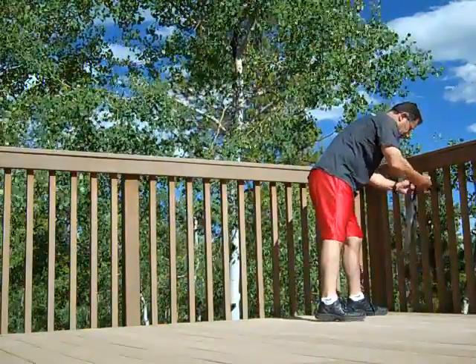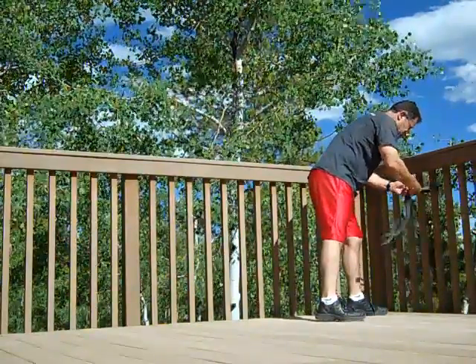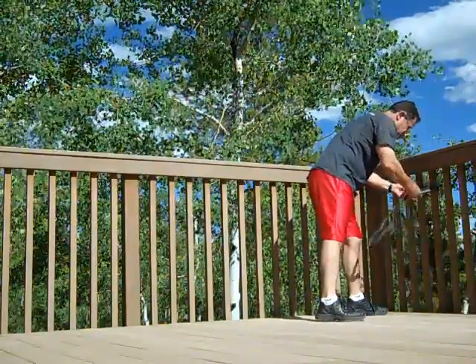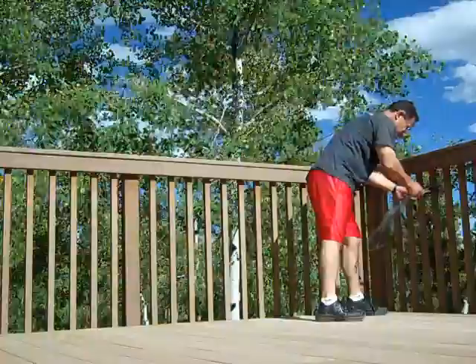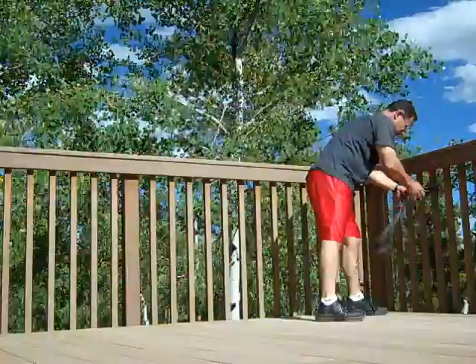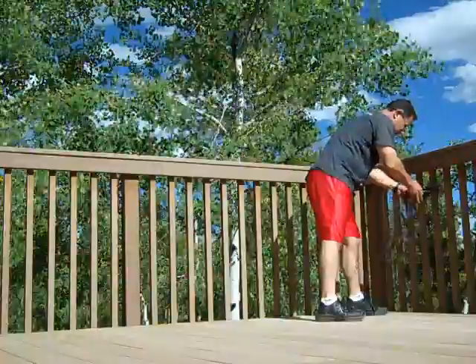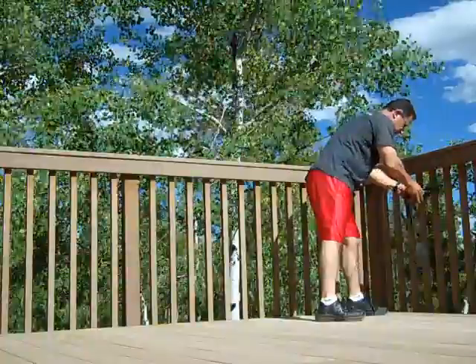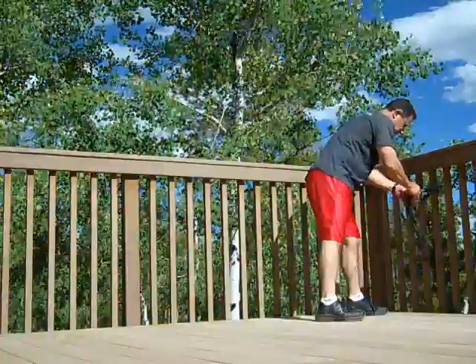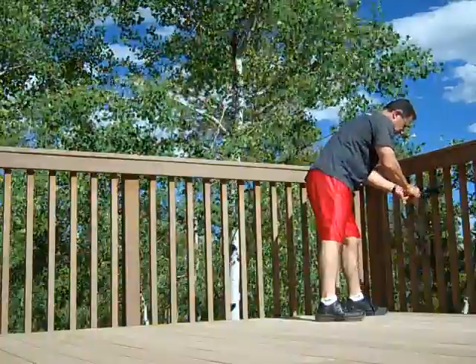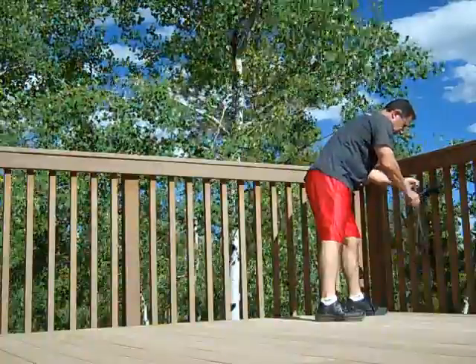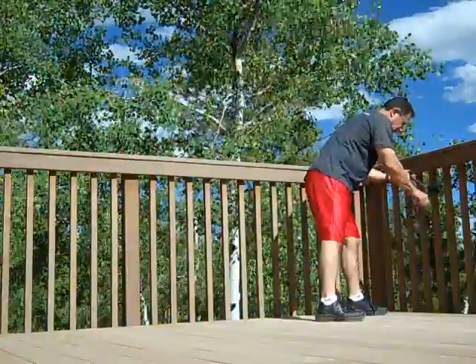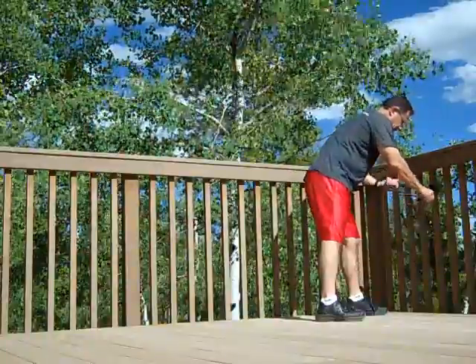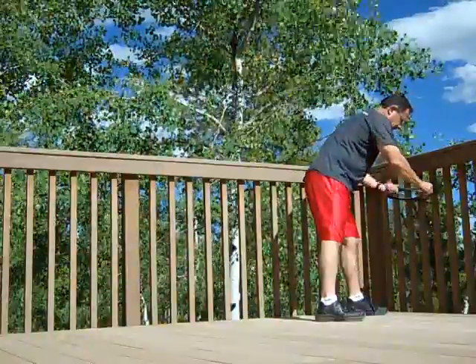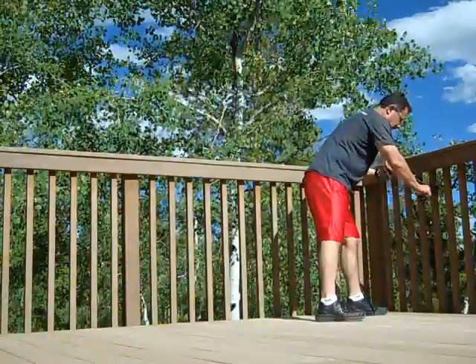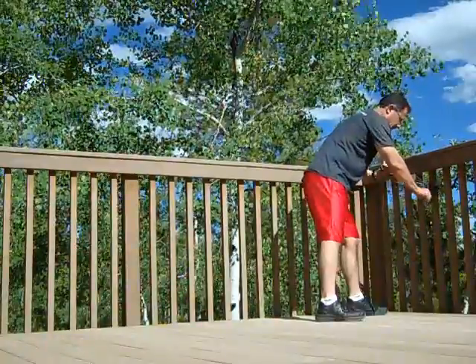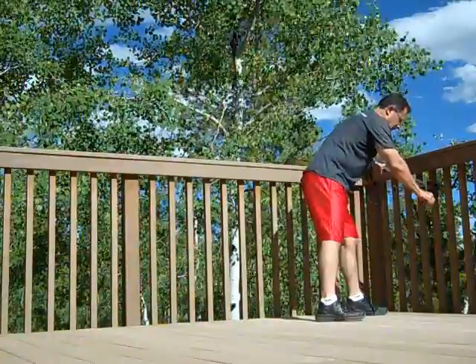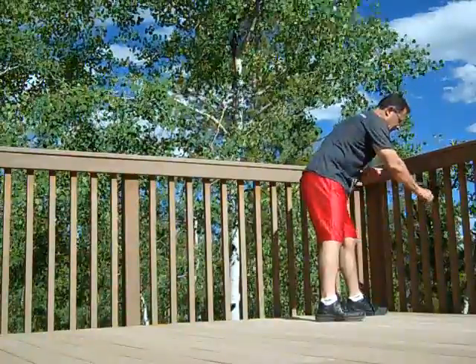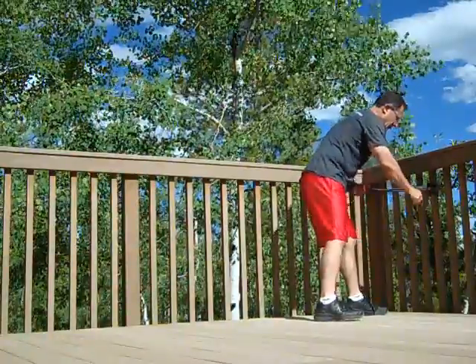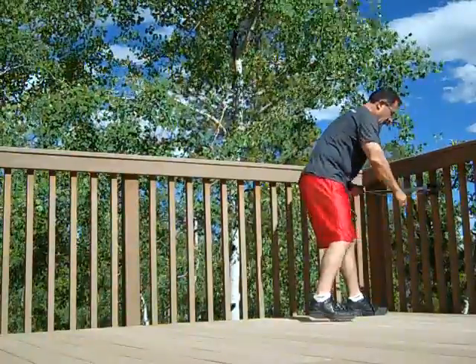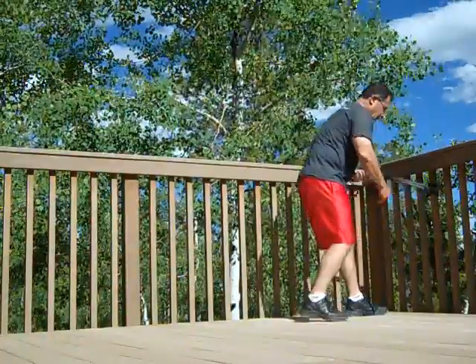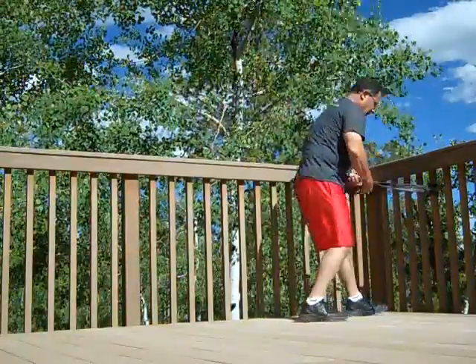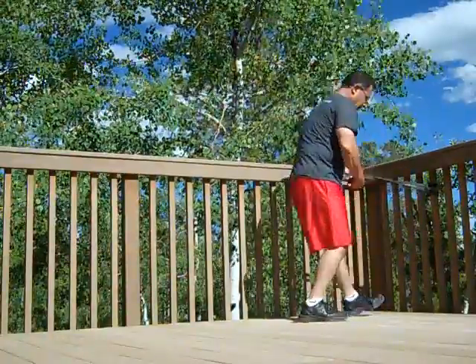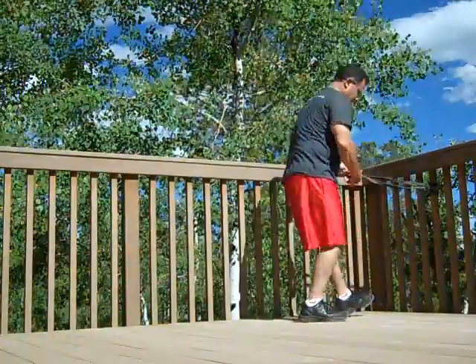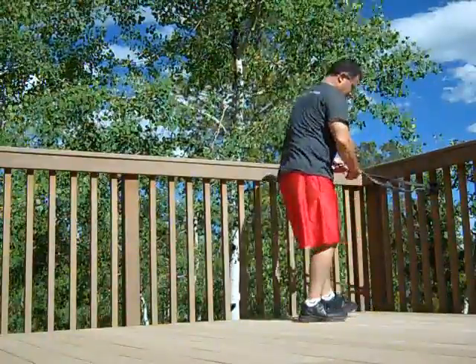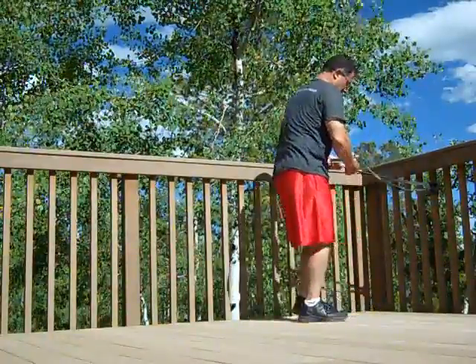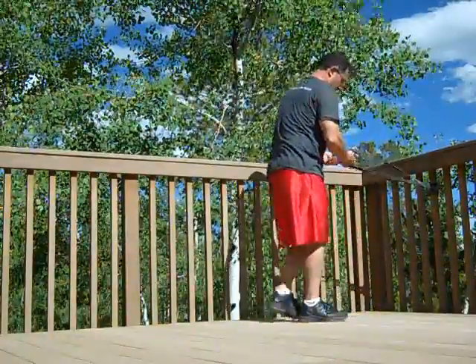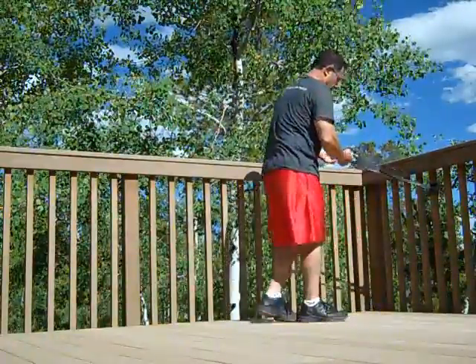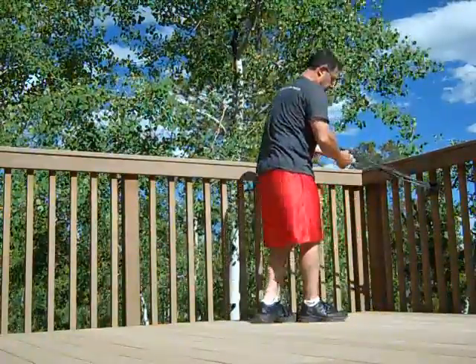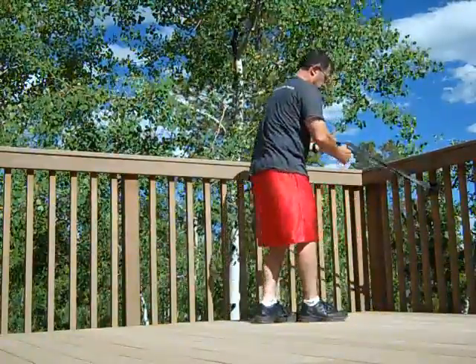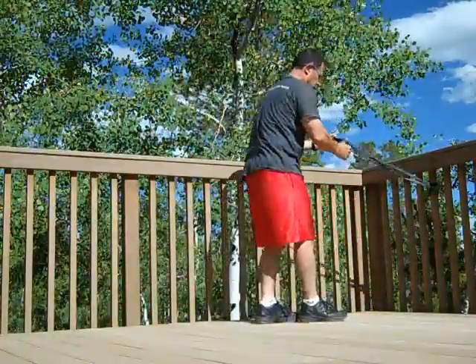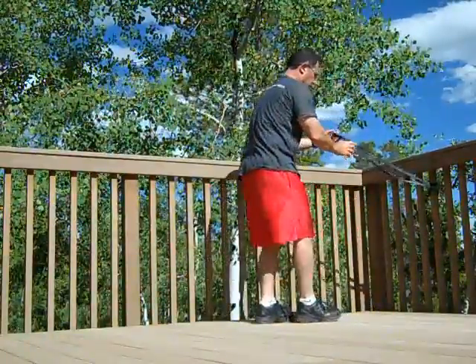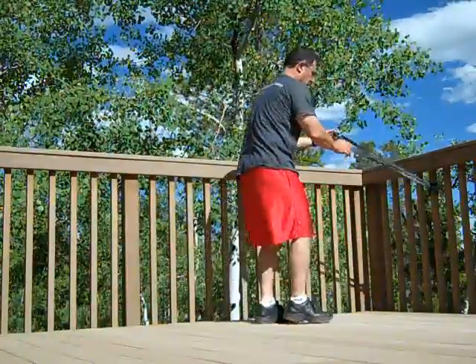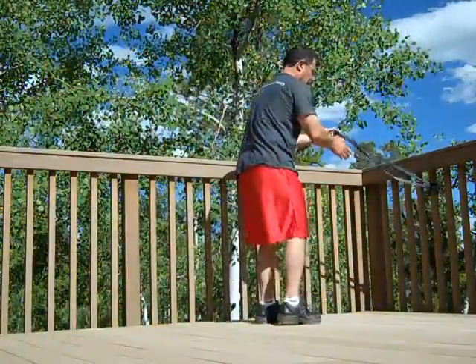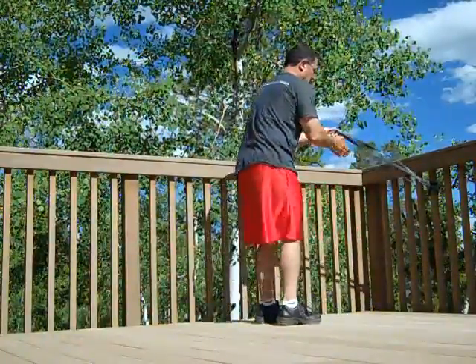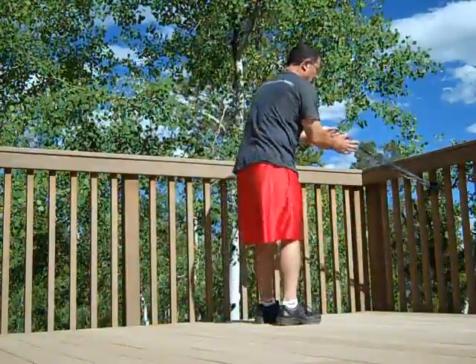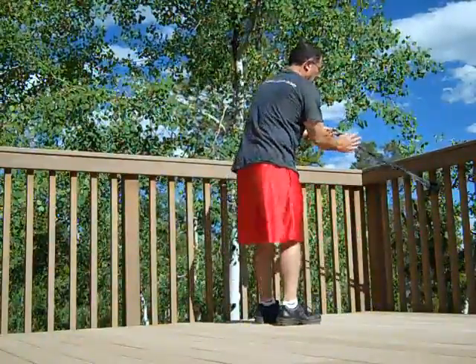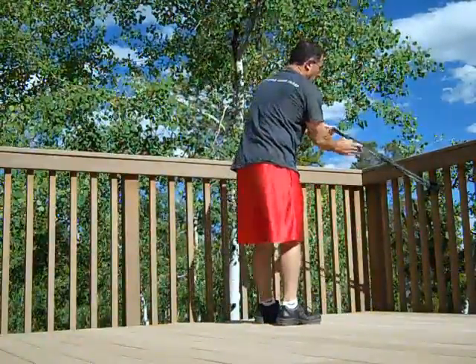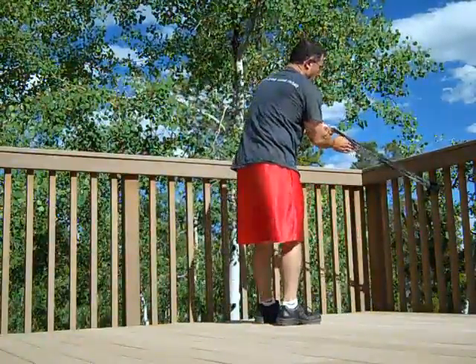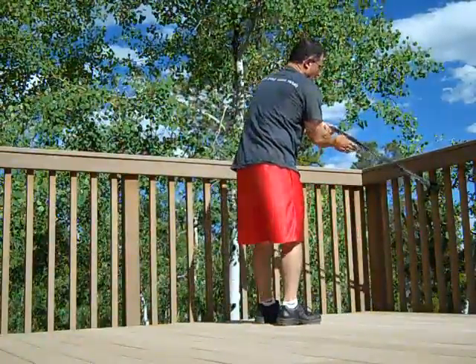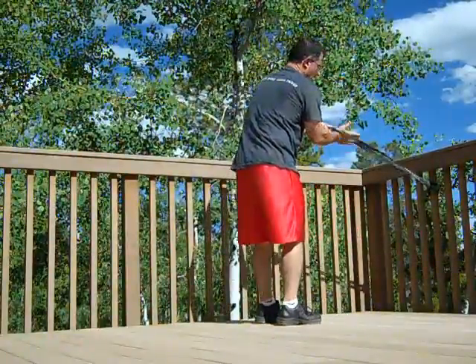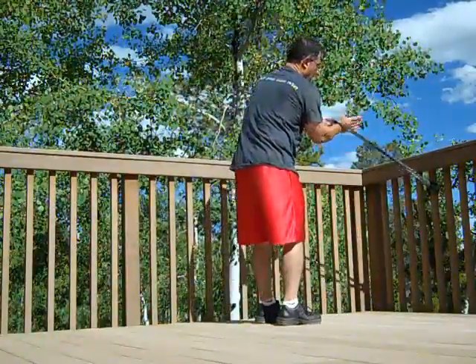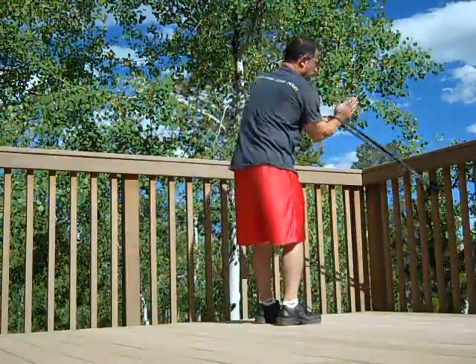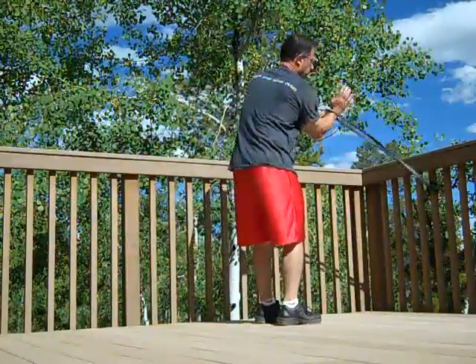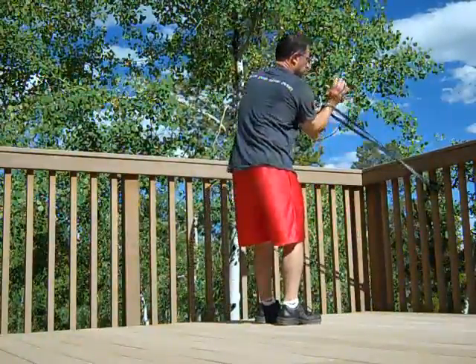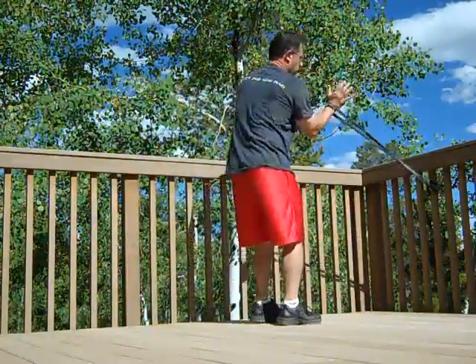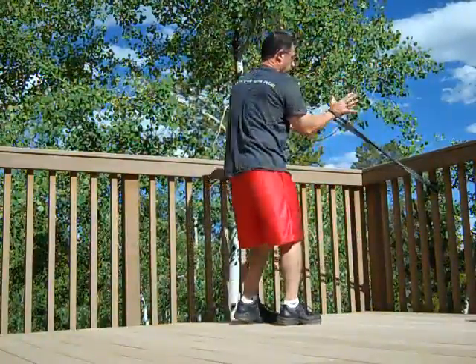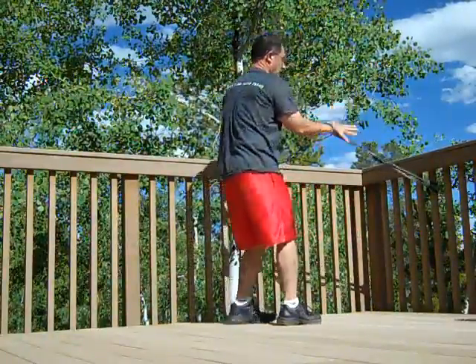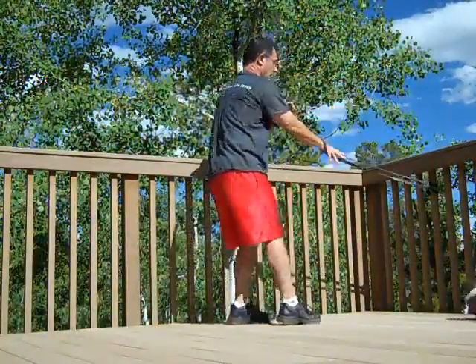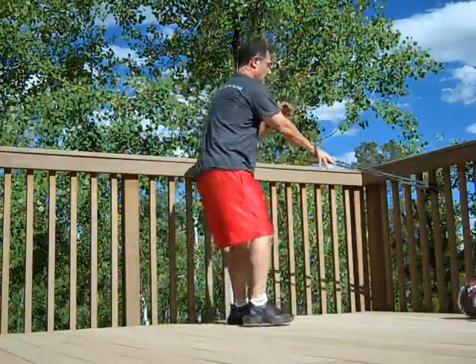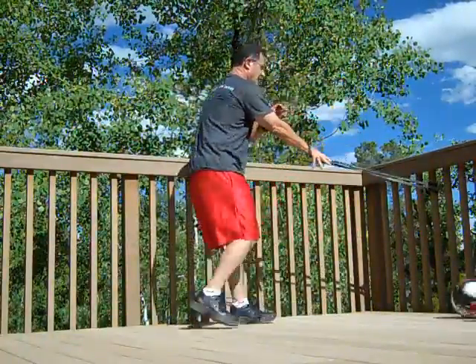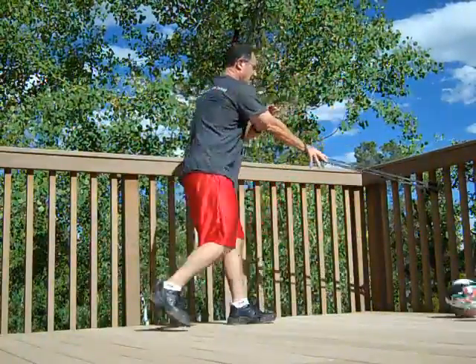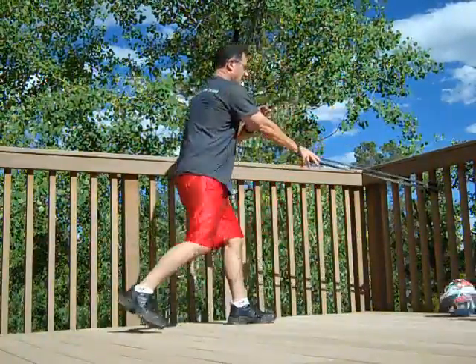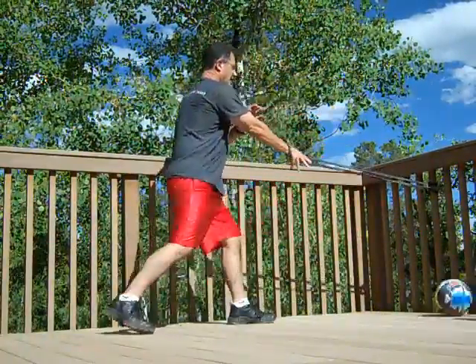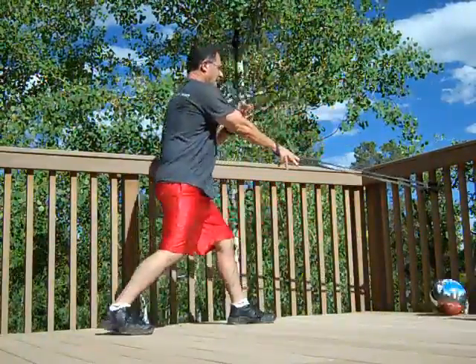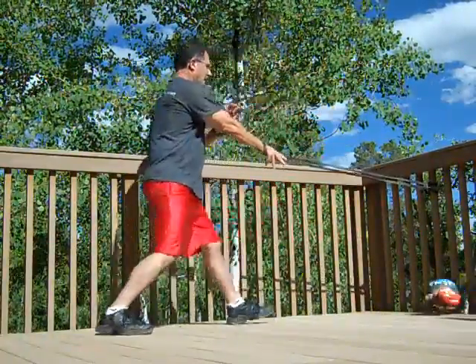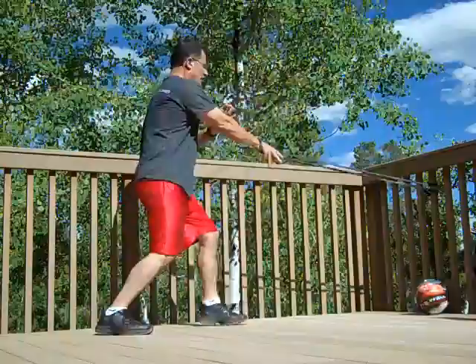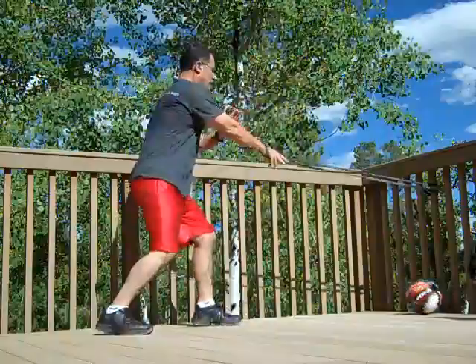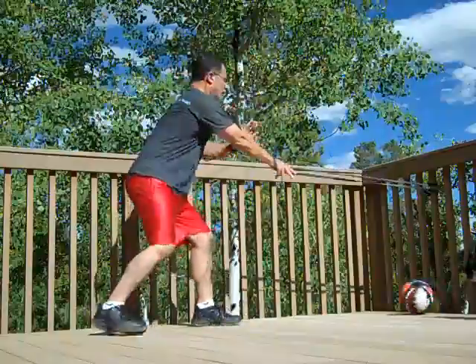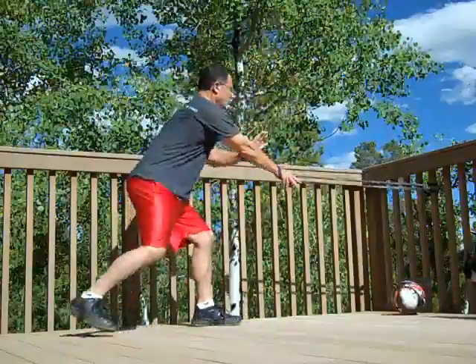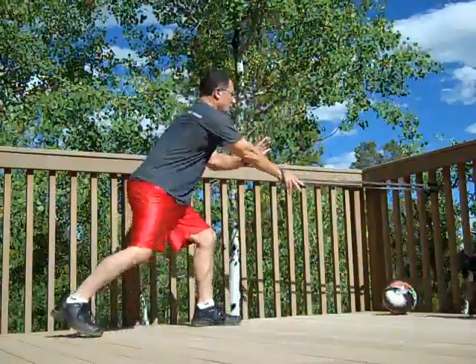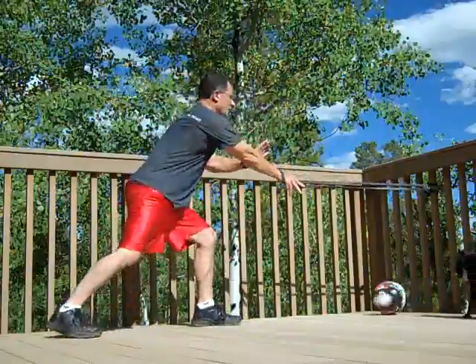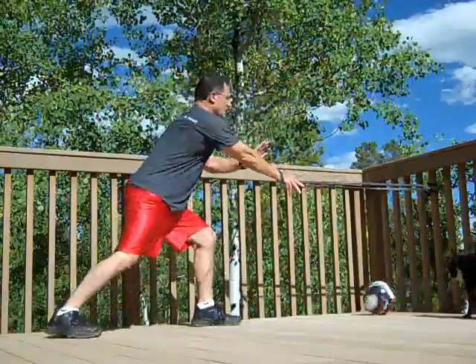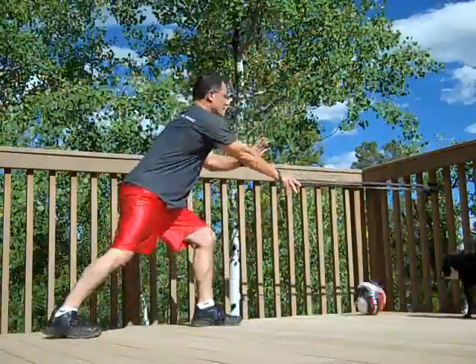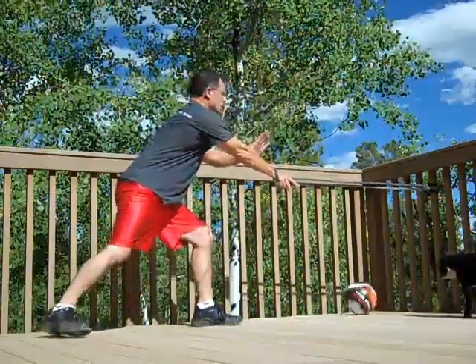Begin exercise number one in five, four, three, two, one, go.